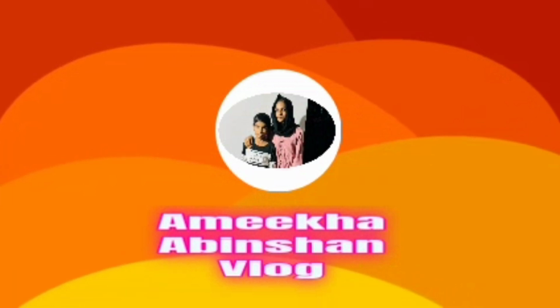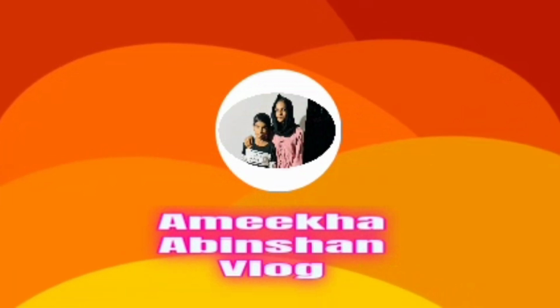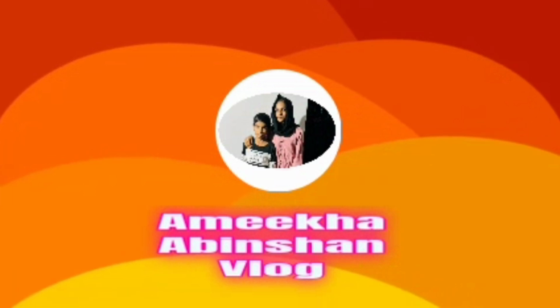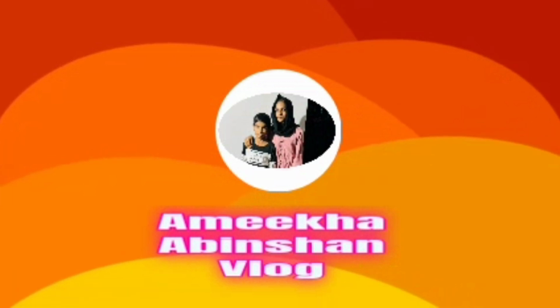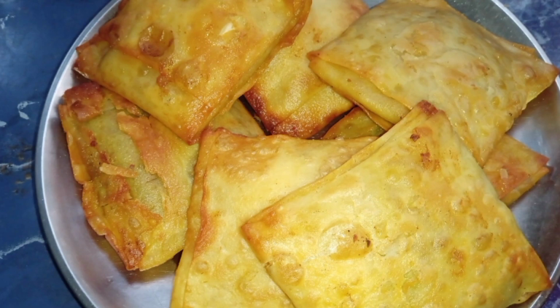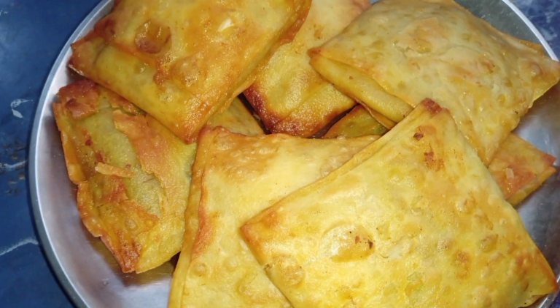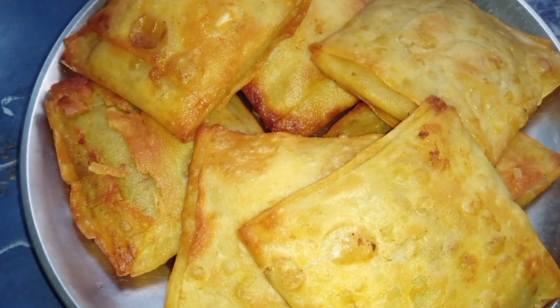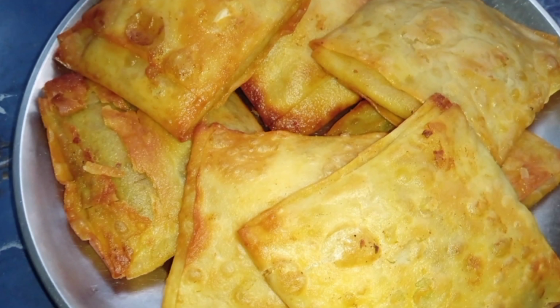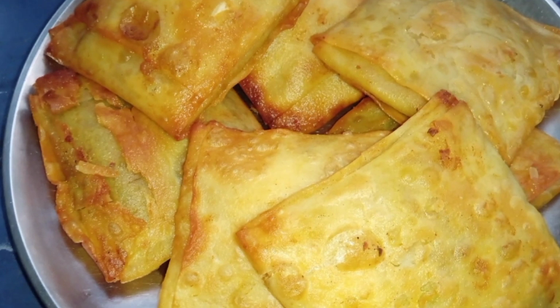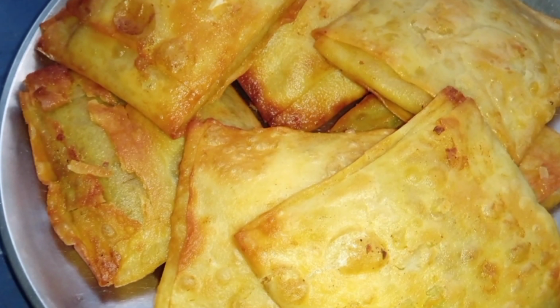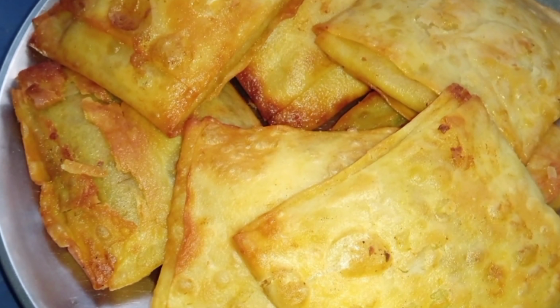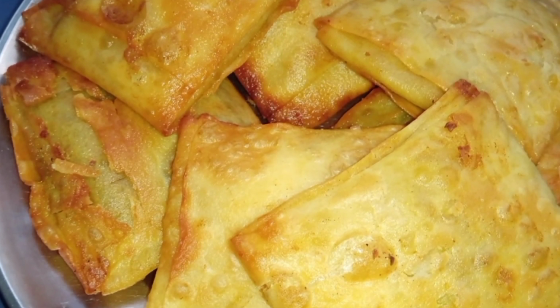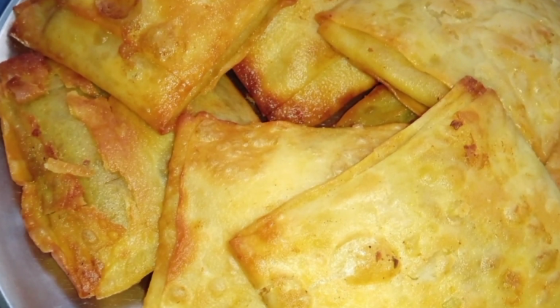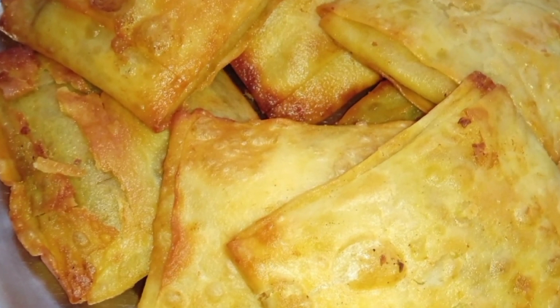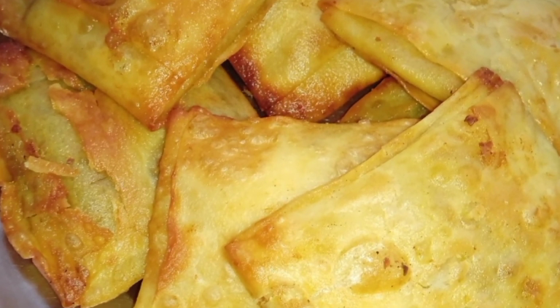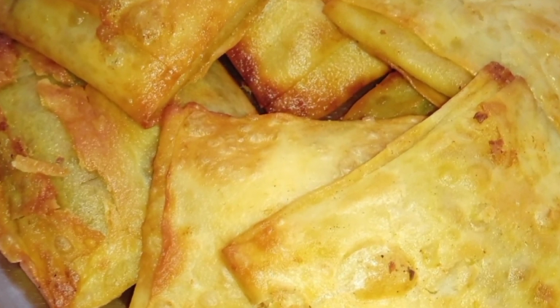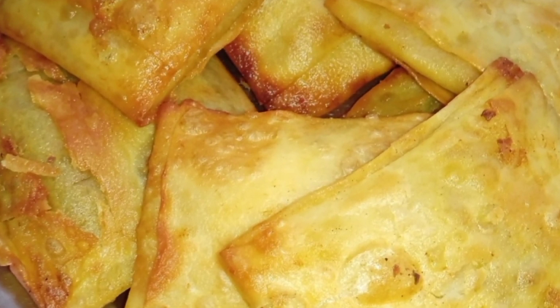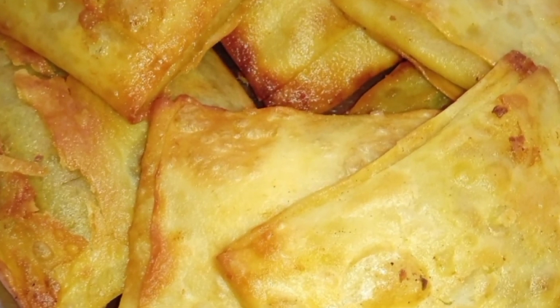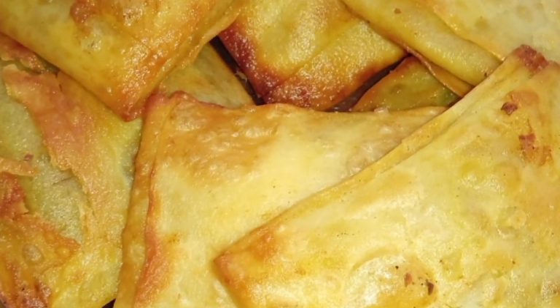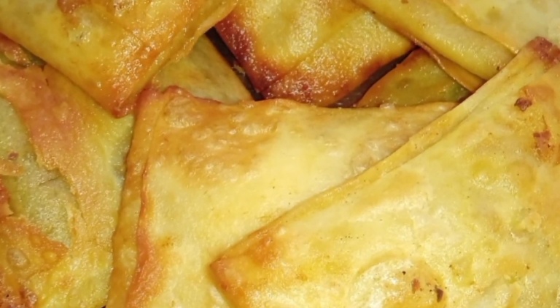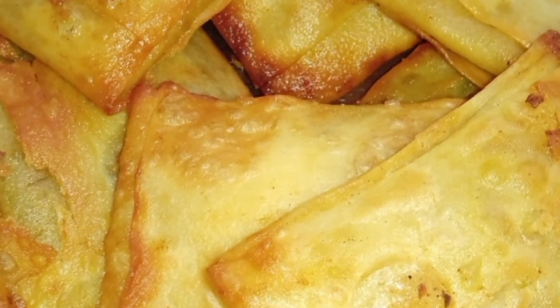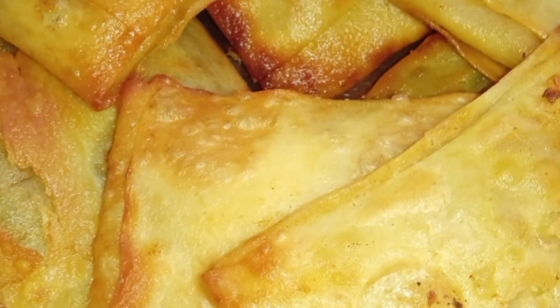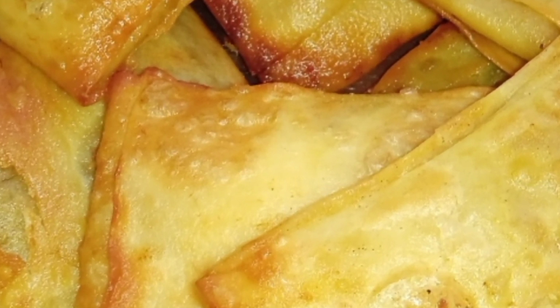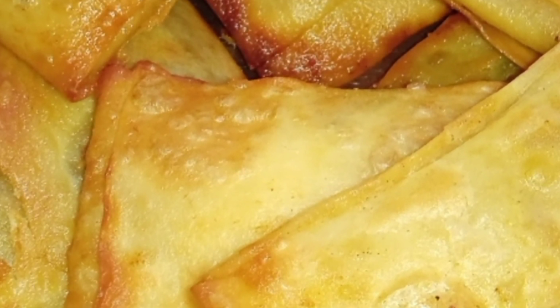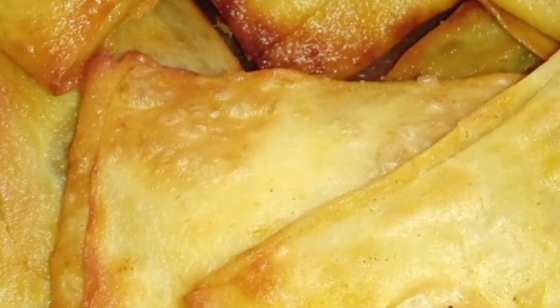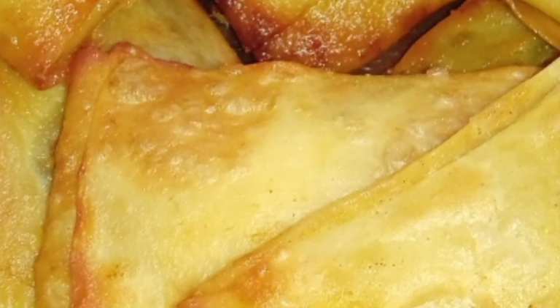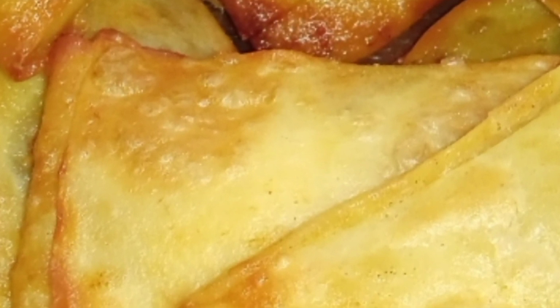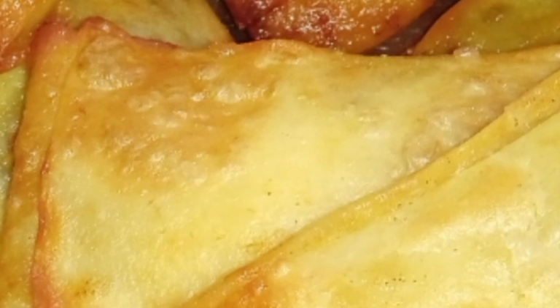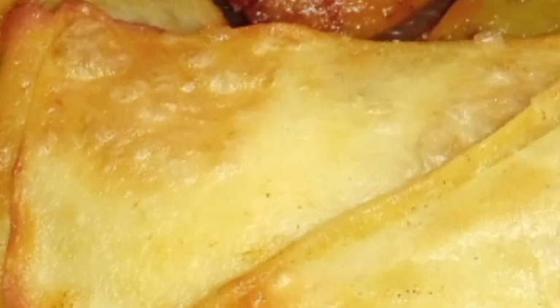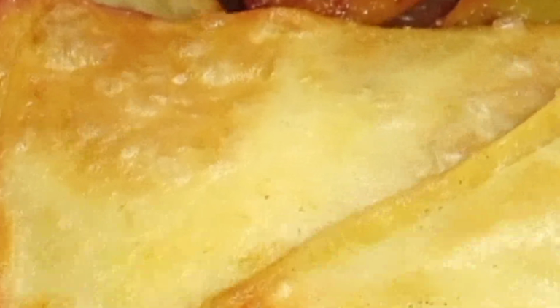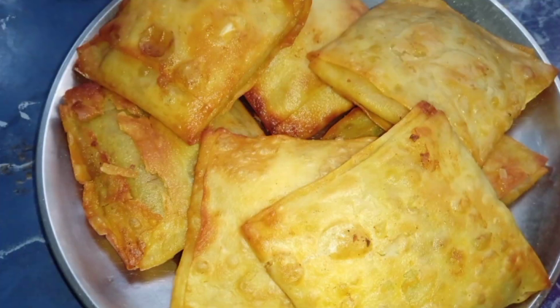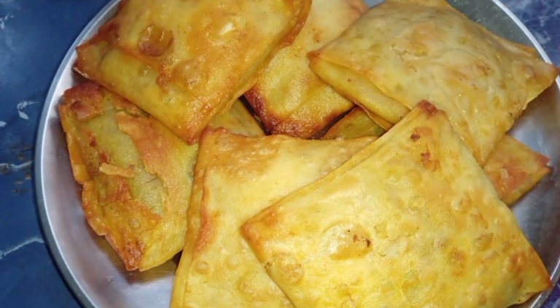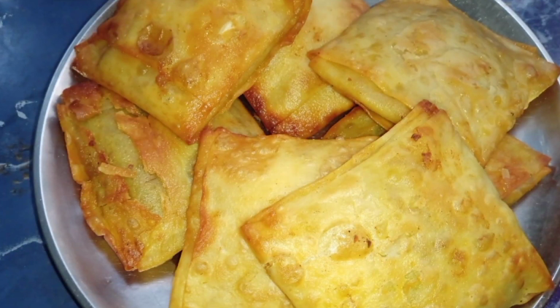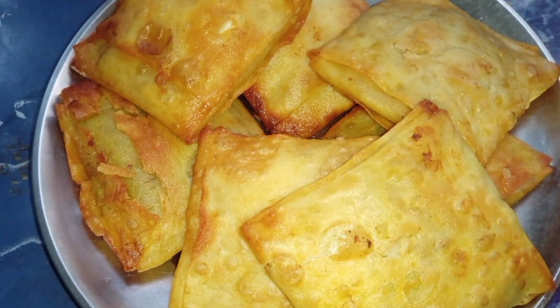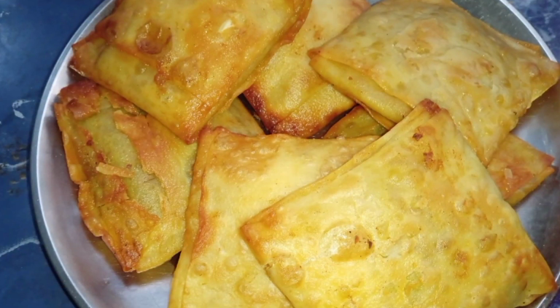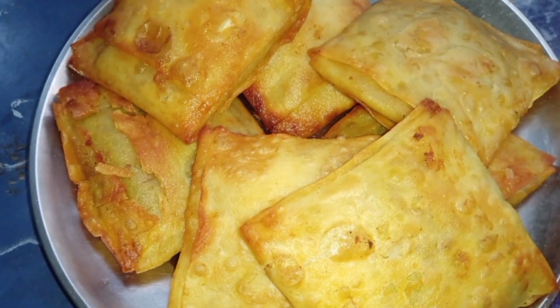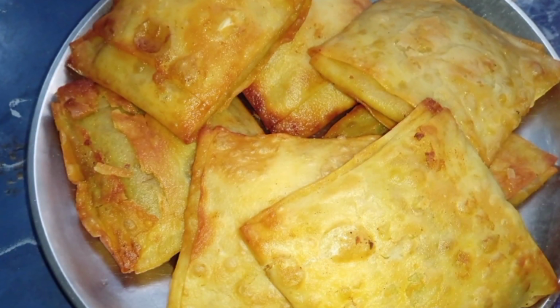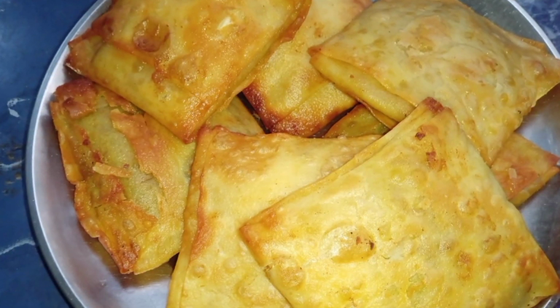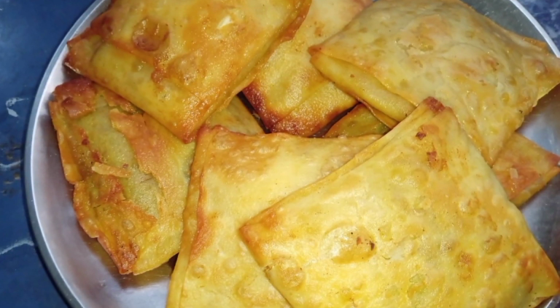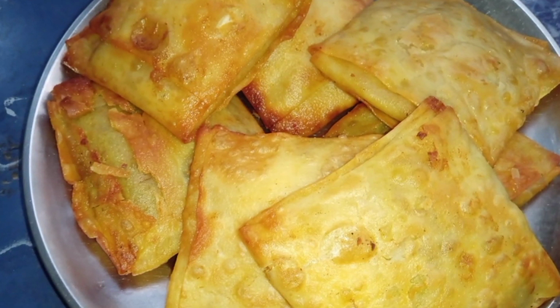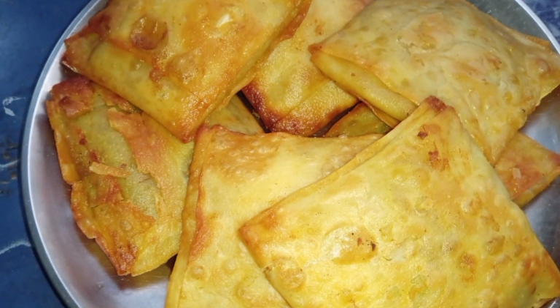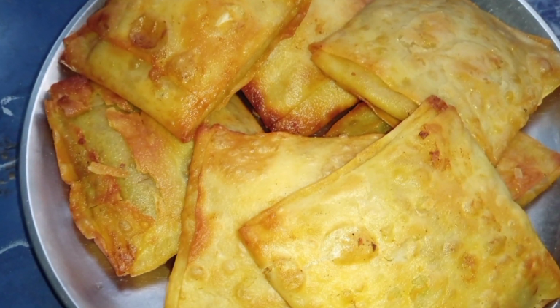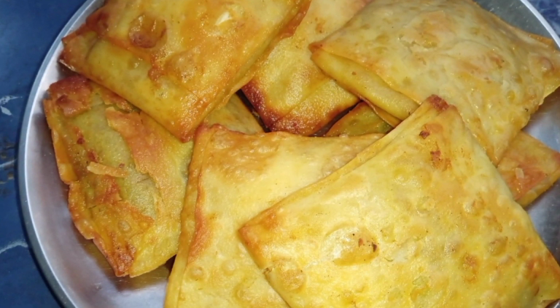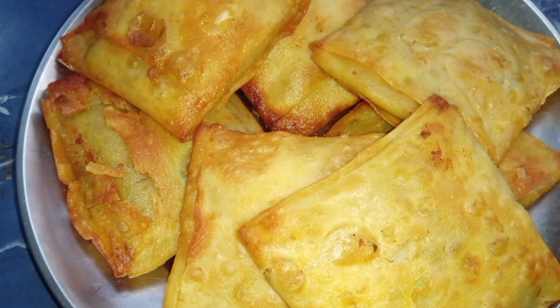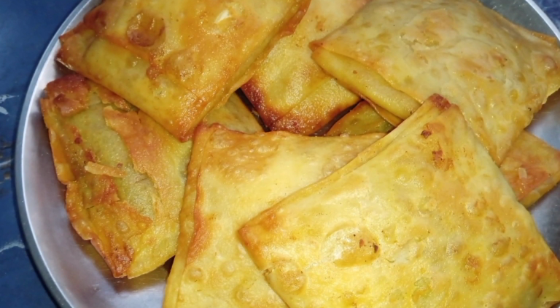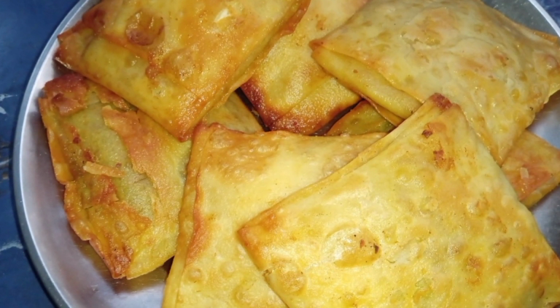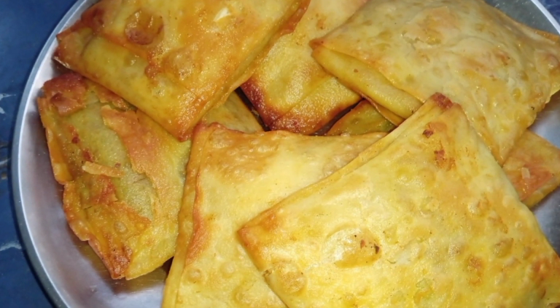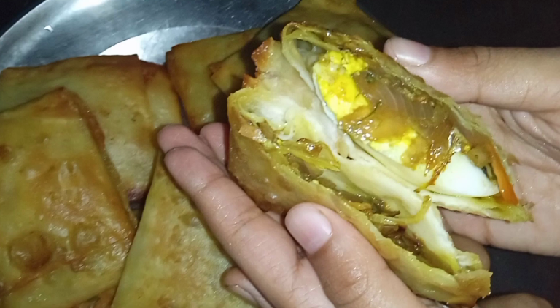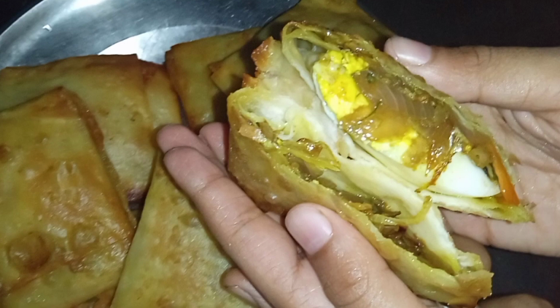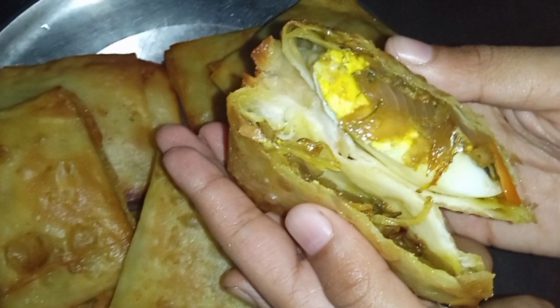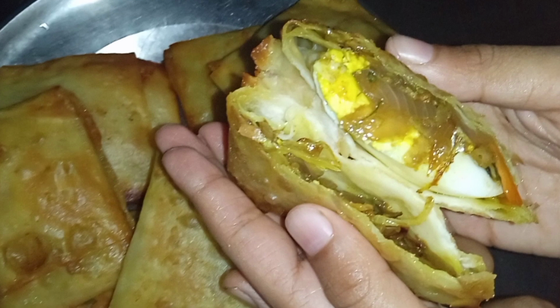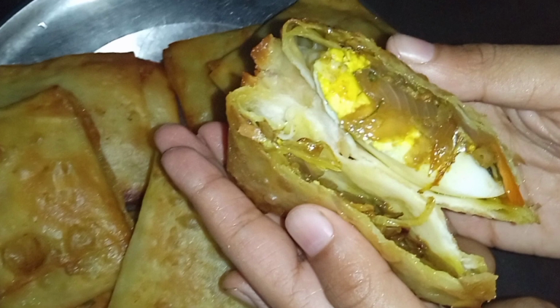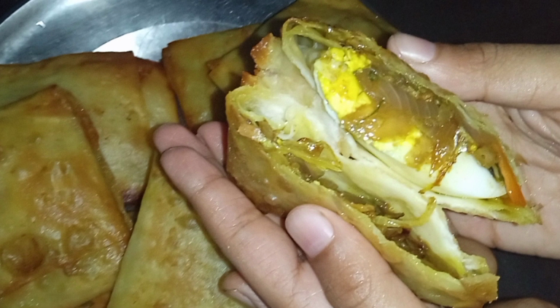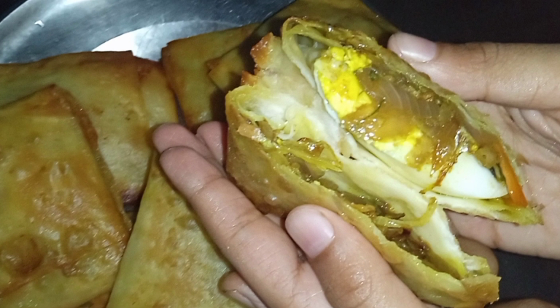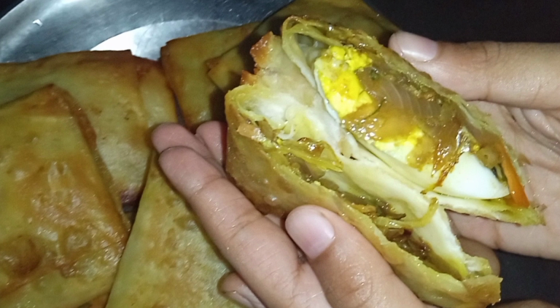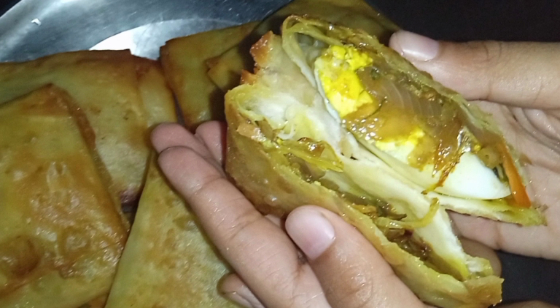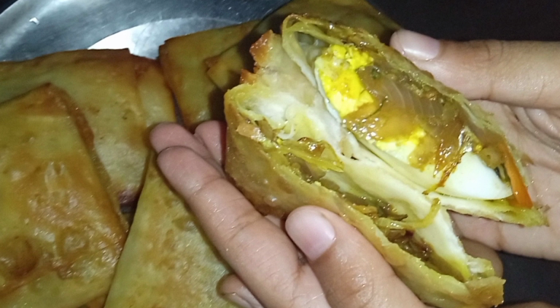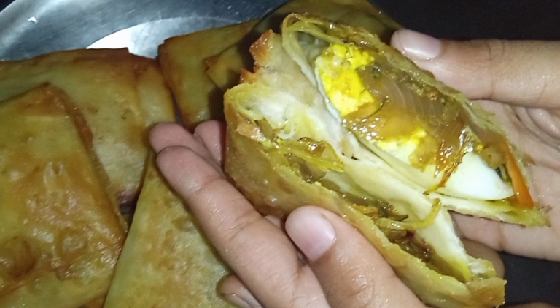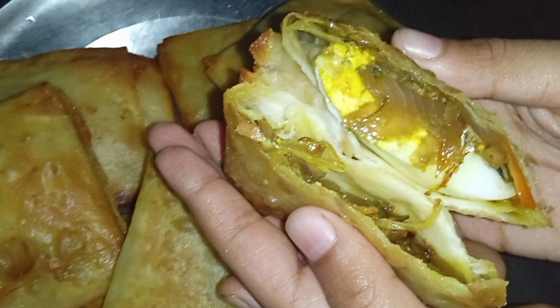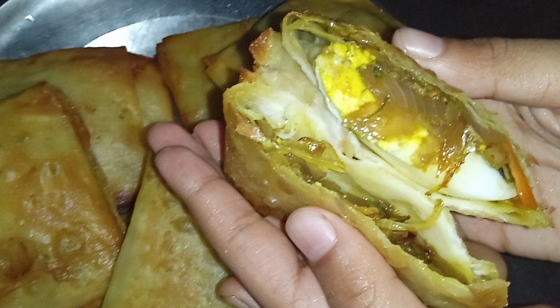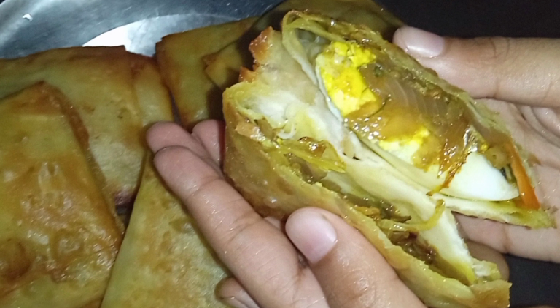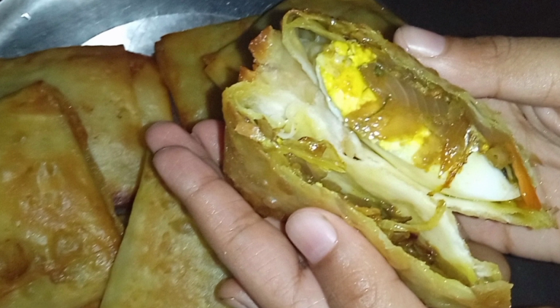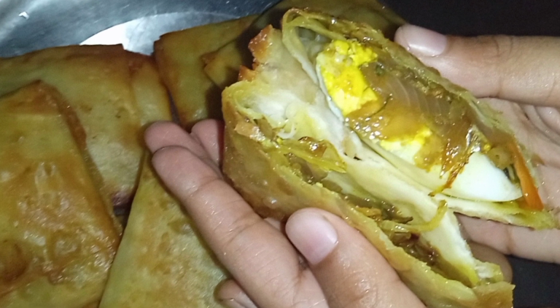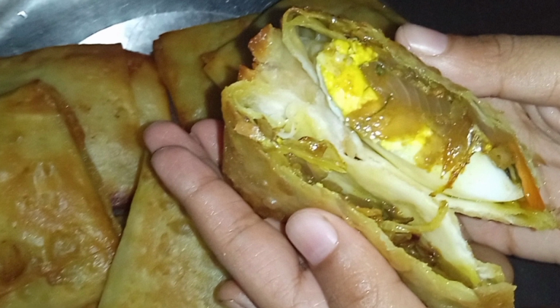Hi guys, today we are going to eat a snack. This snack is called Egg Puffs in Samosa.